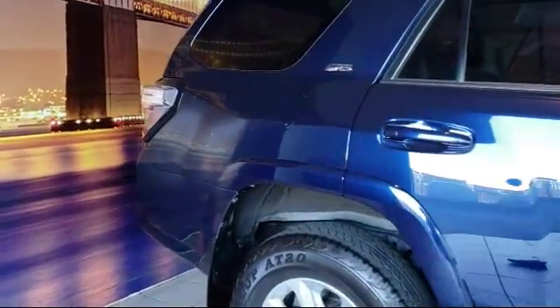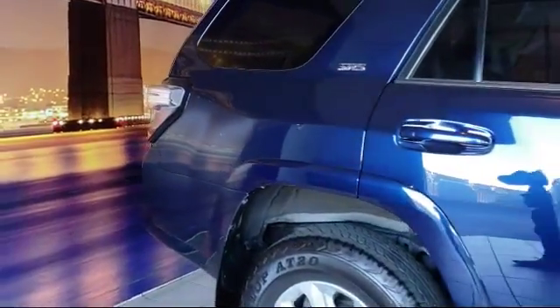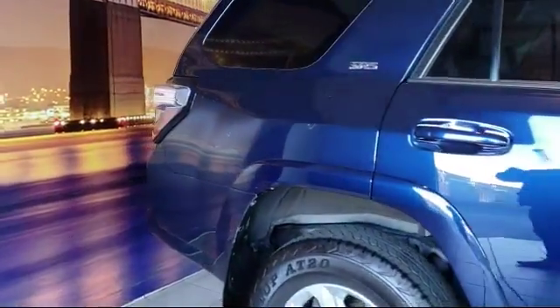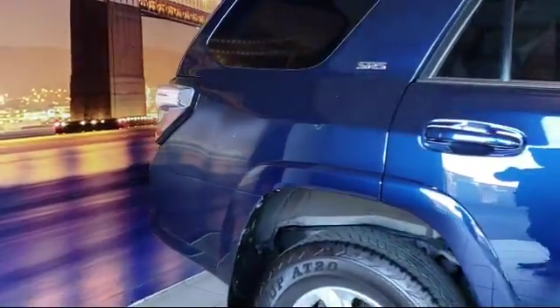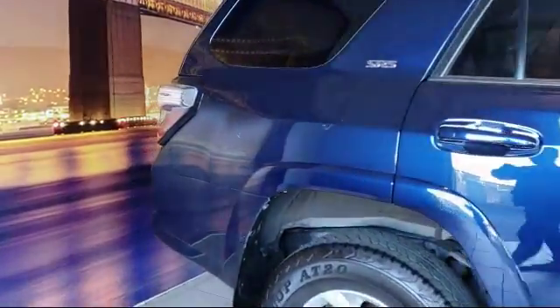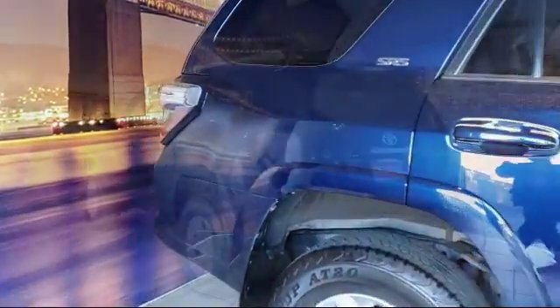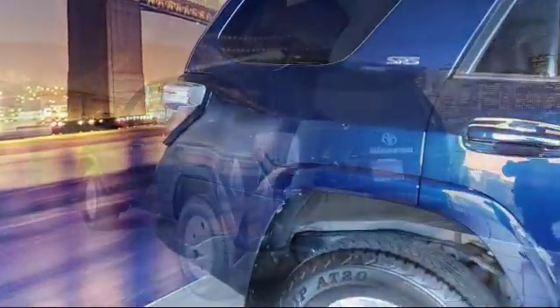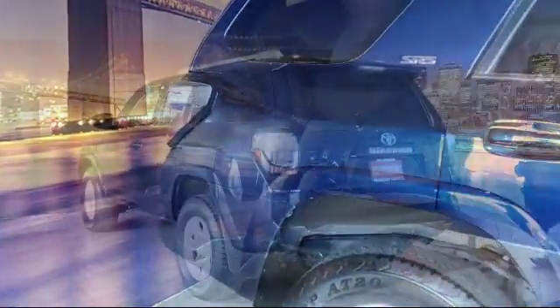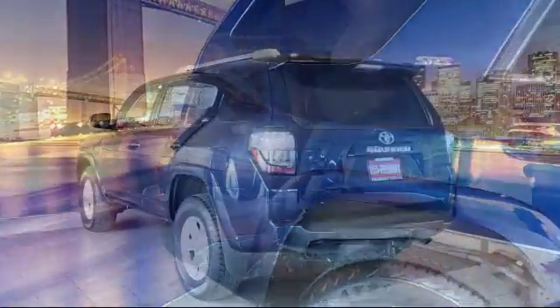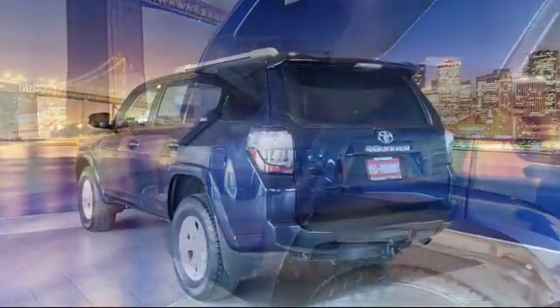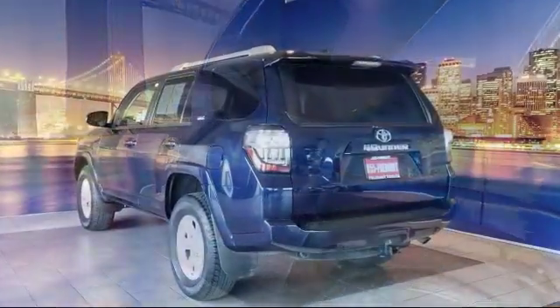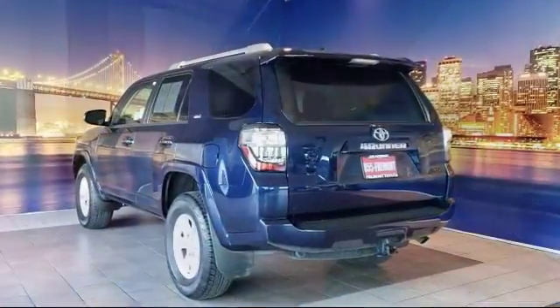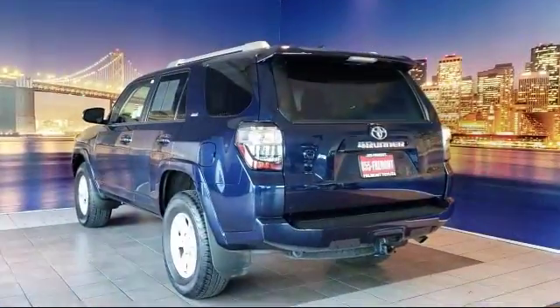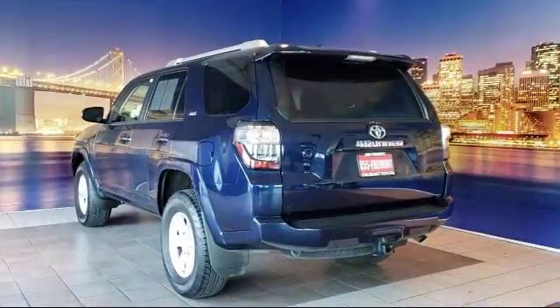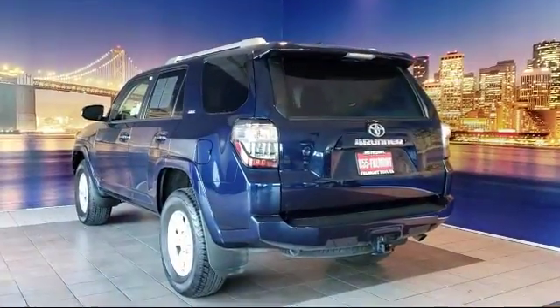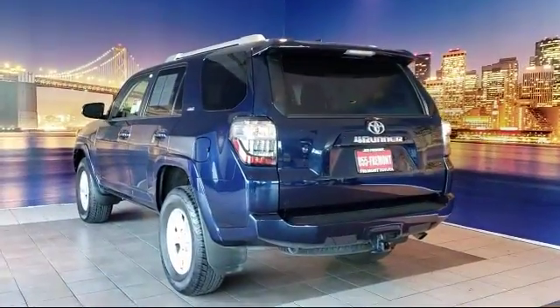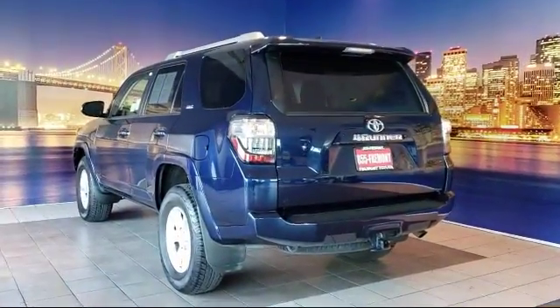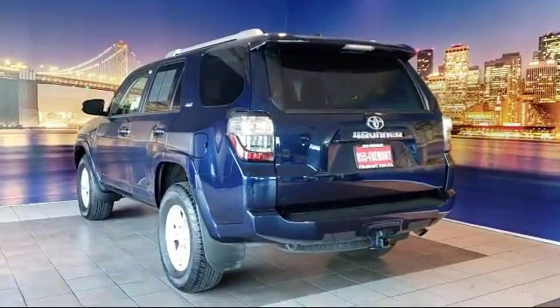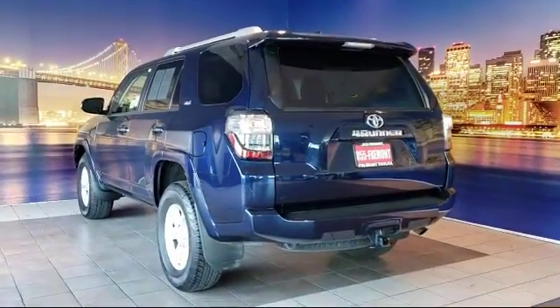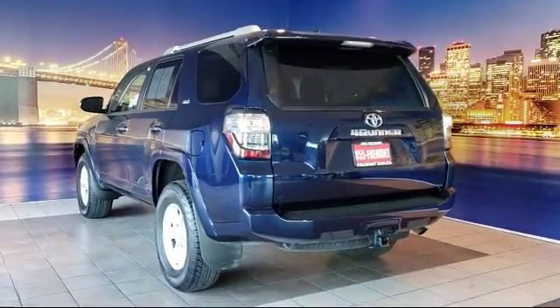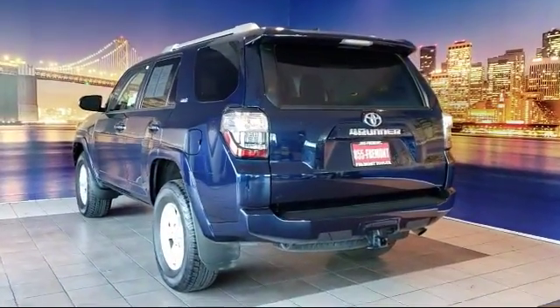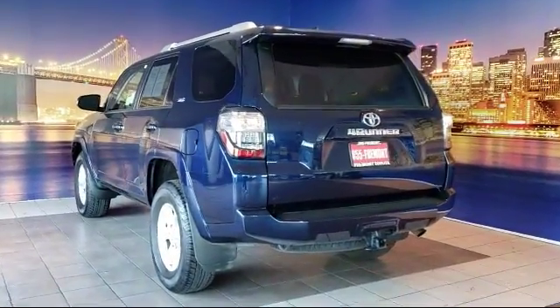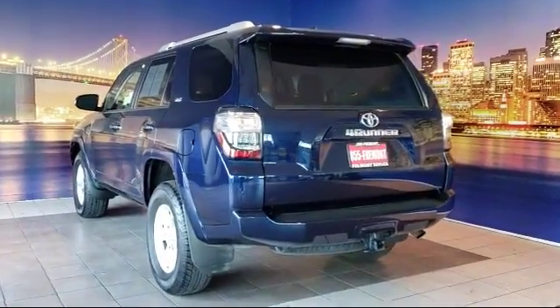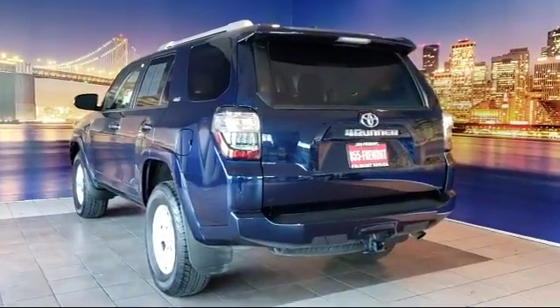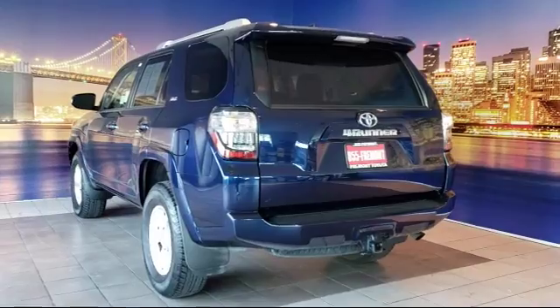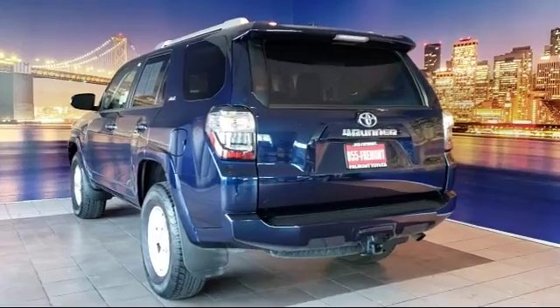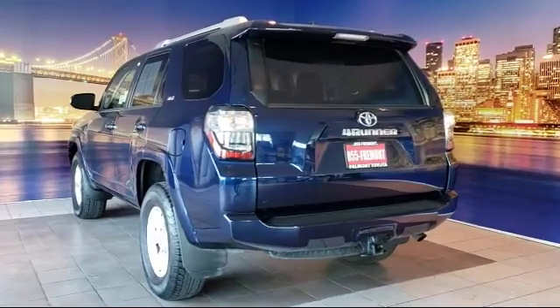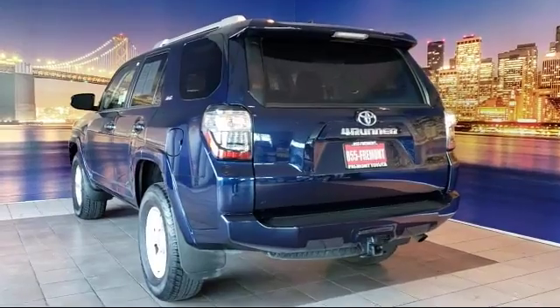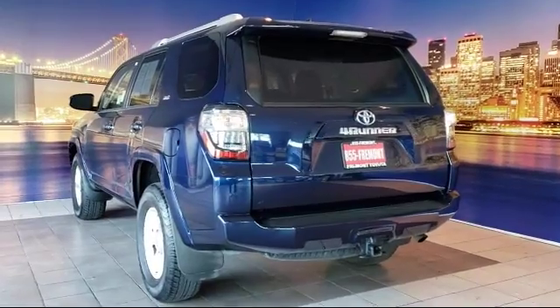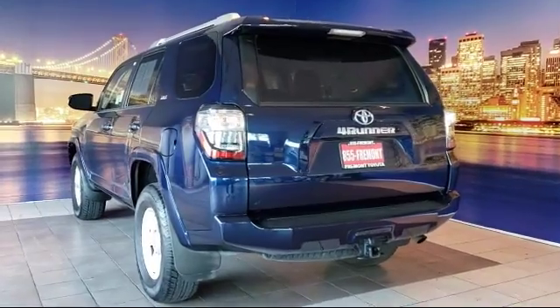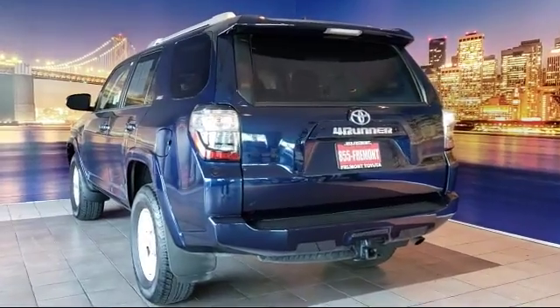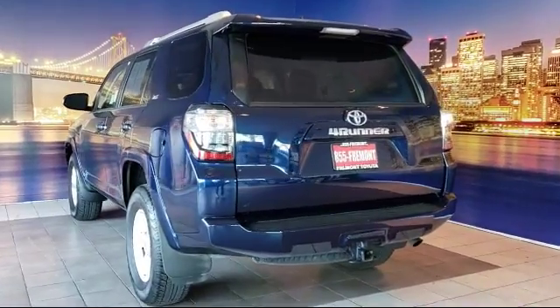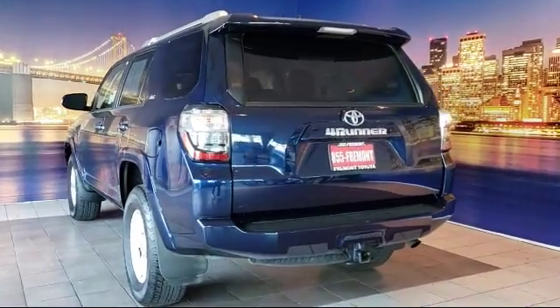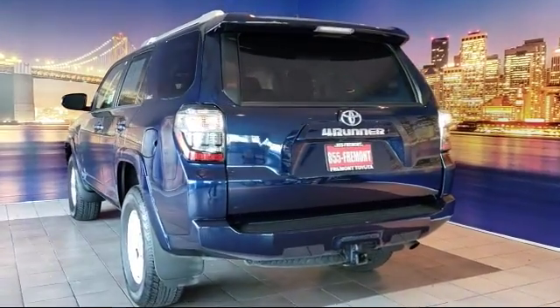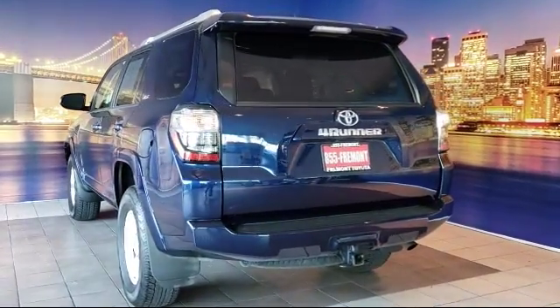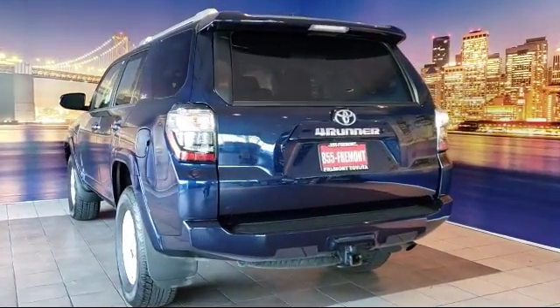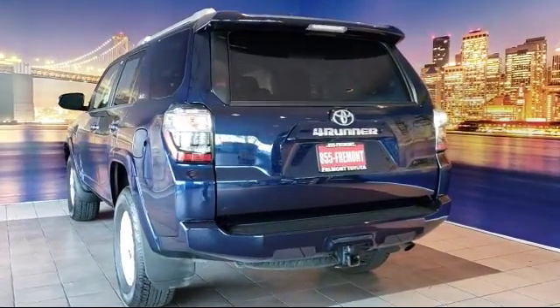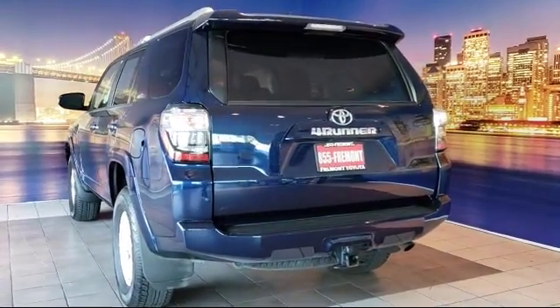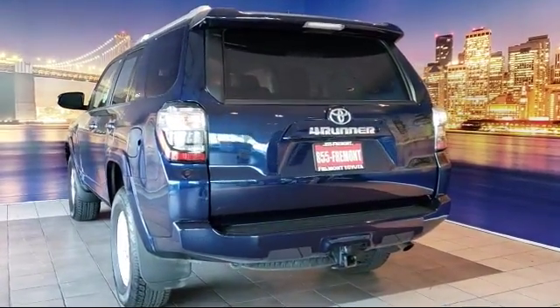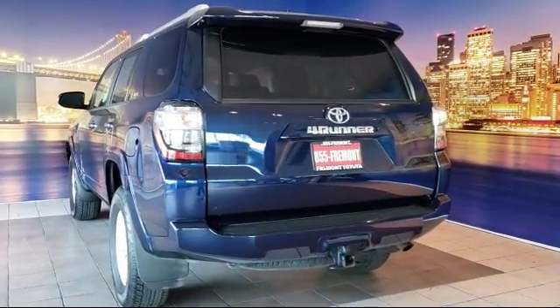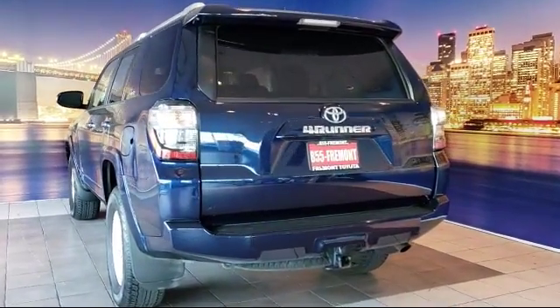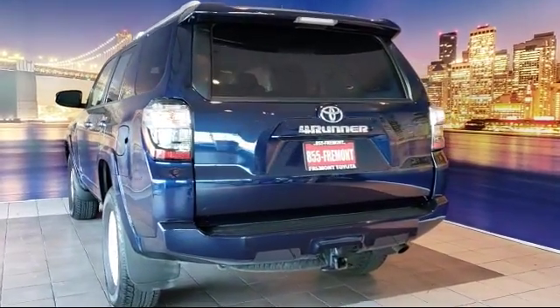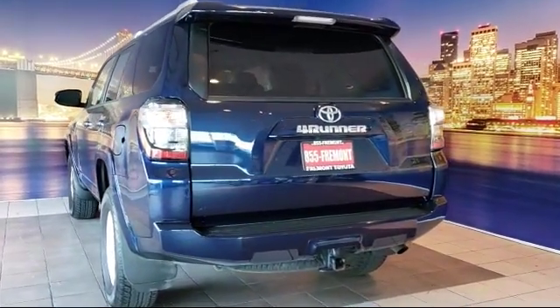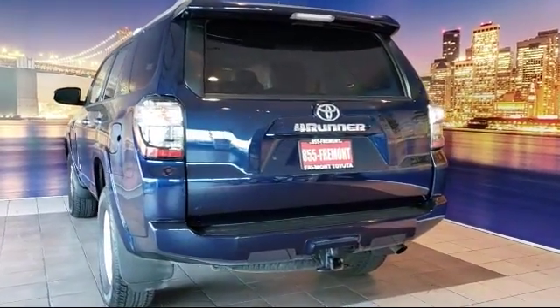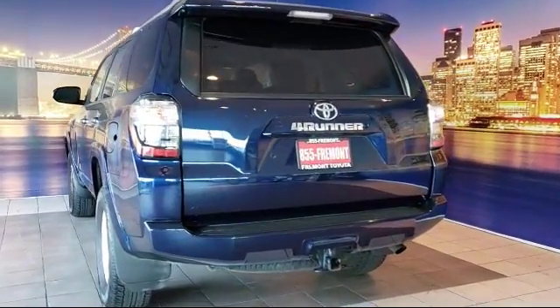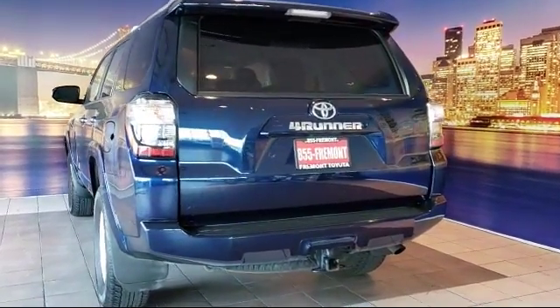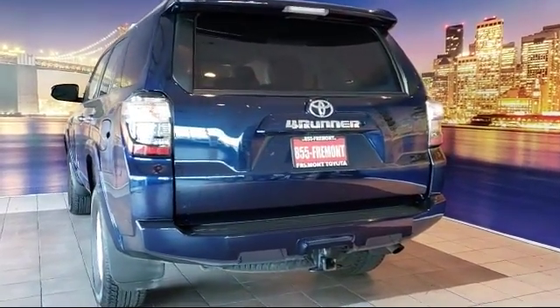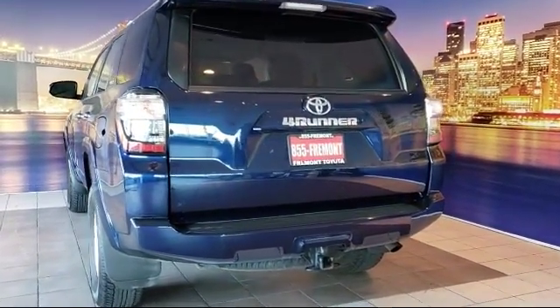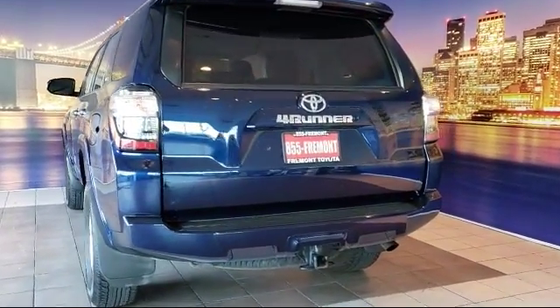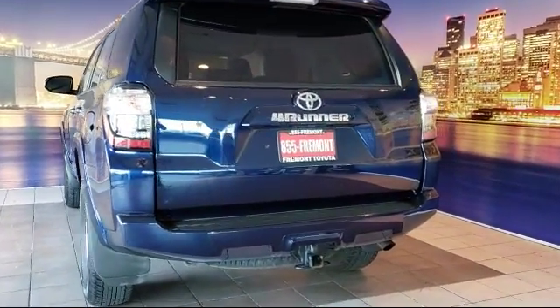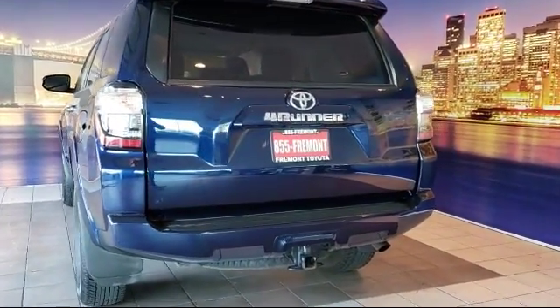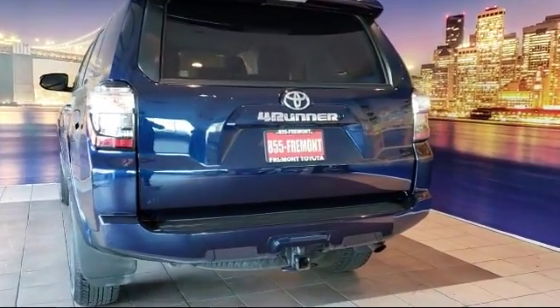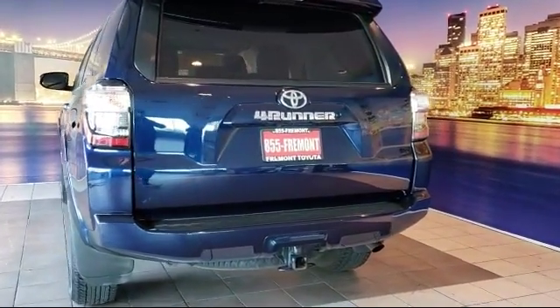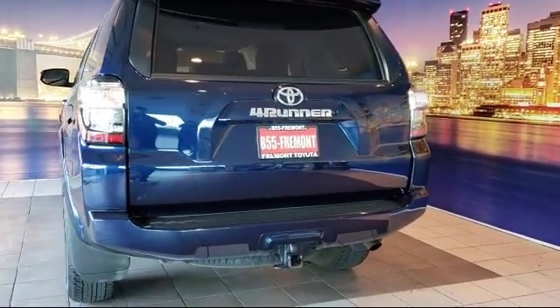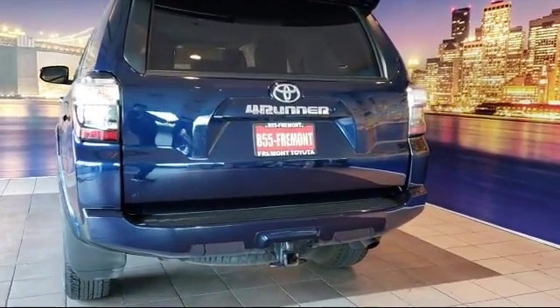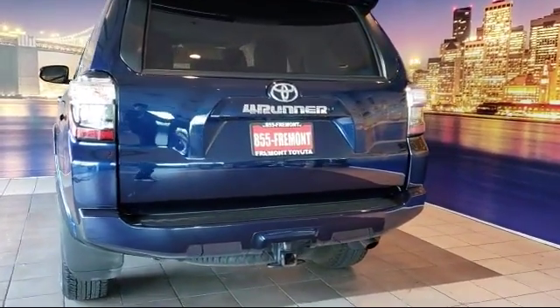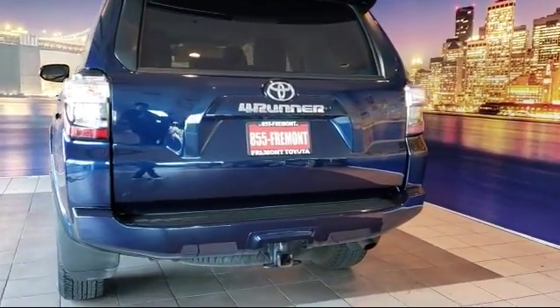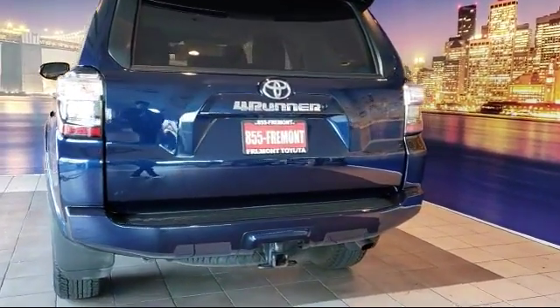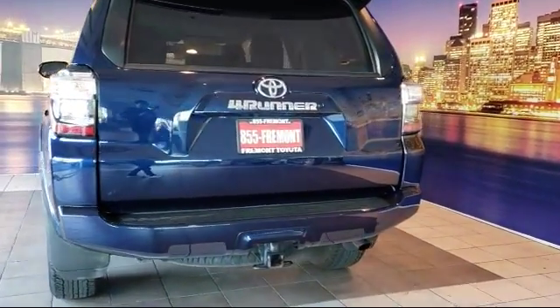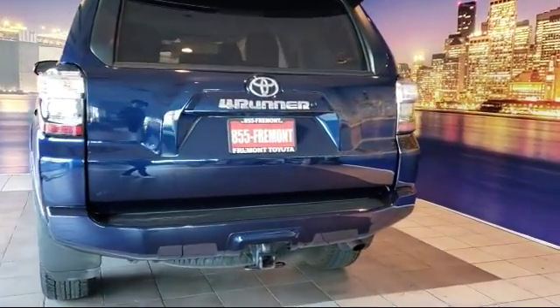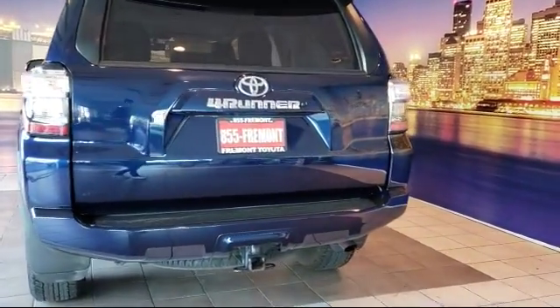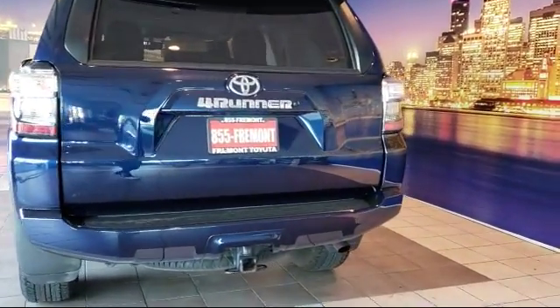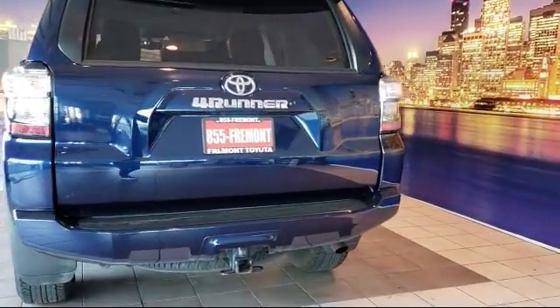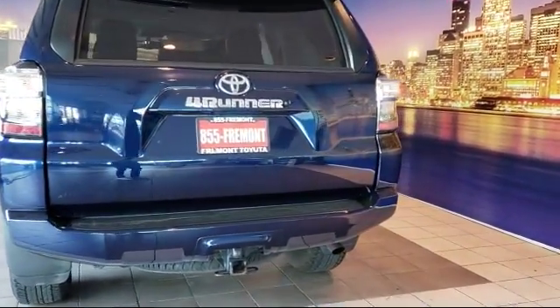It also features Sirius XM satellite radio, a rear-view camera, air conditioning, and has less than 25,000 miles on the odometer.